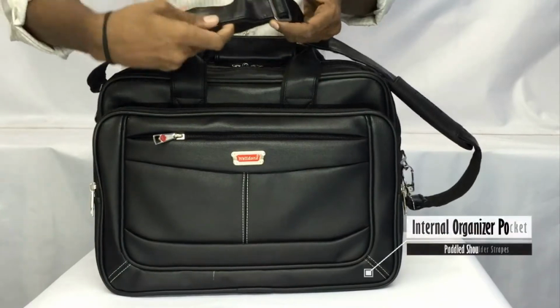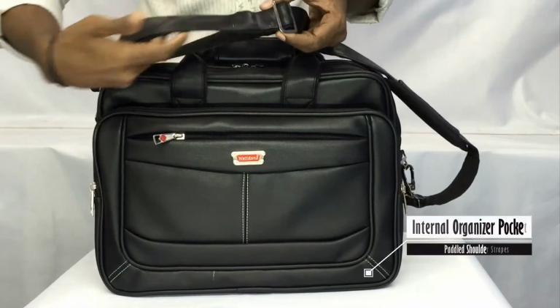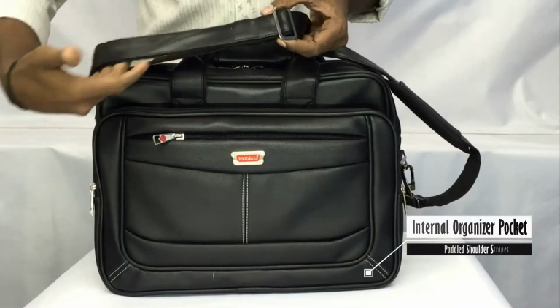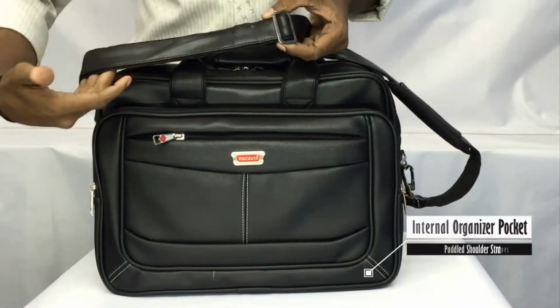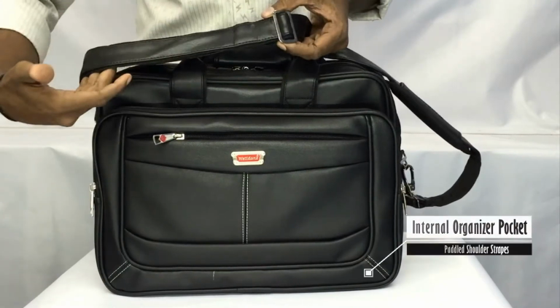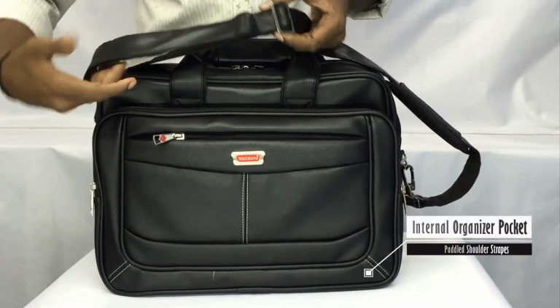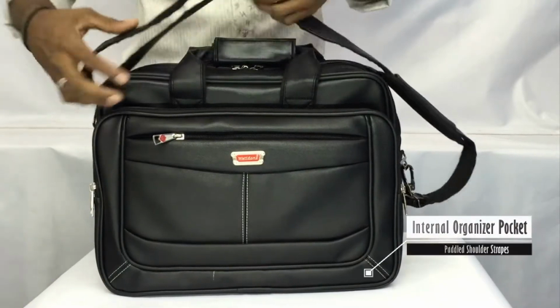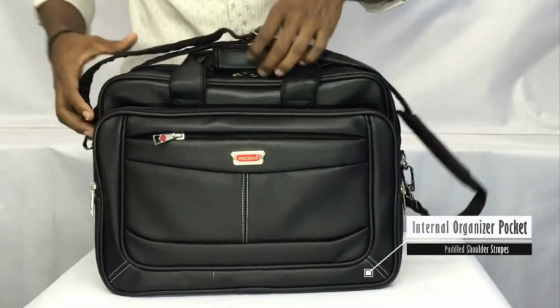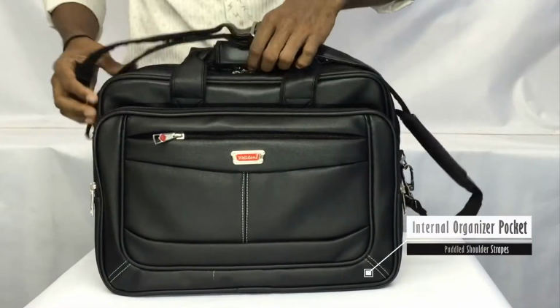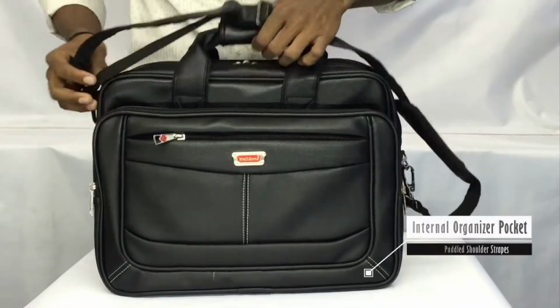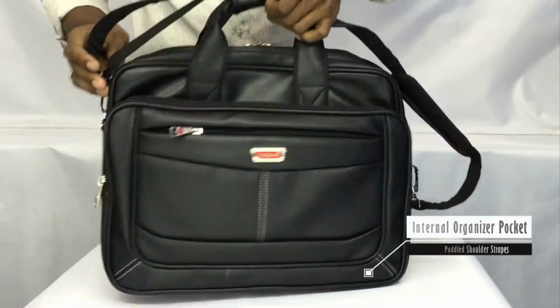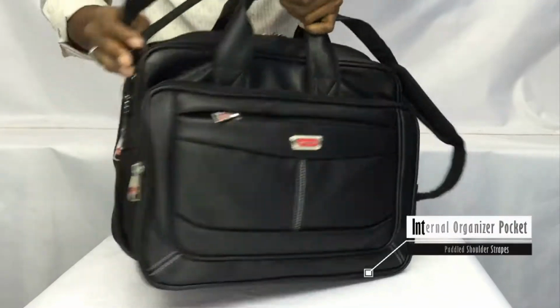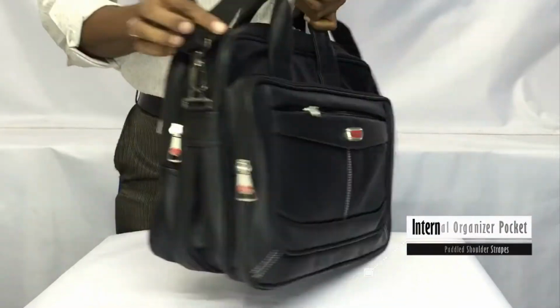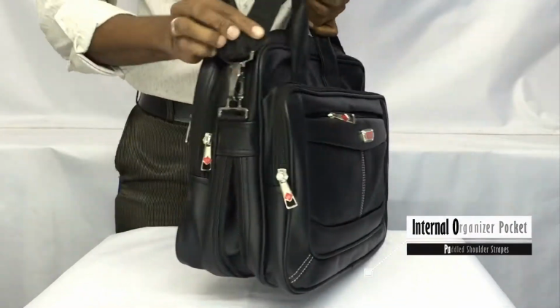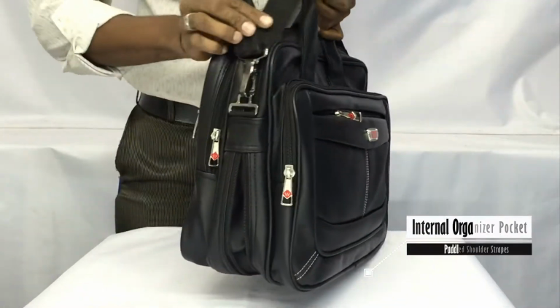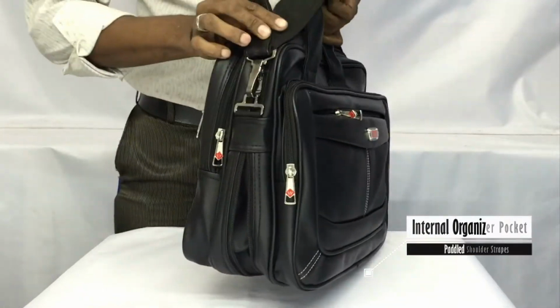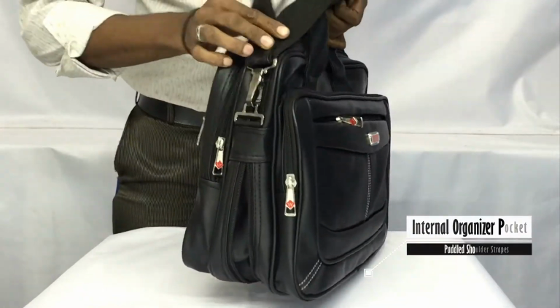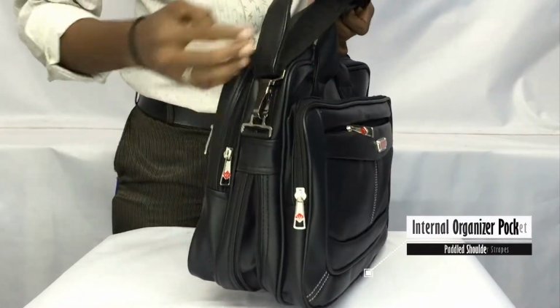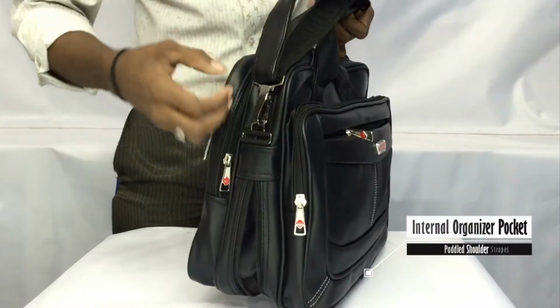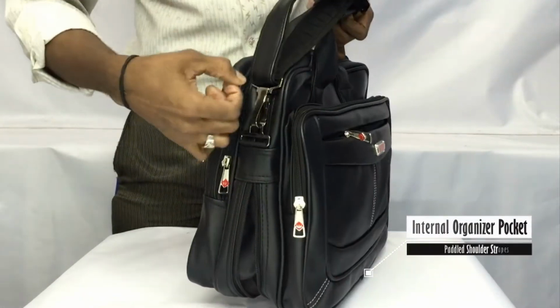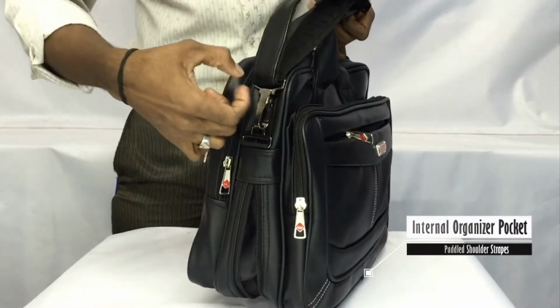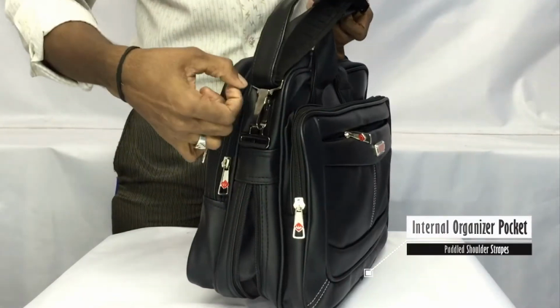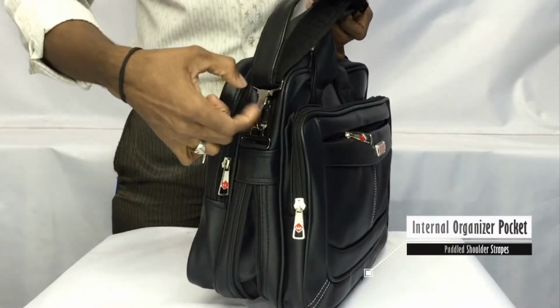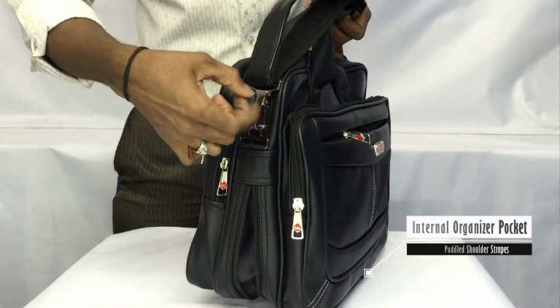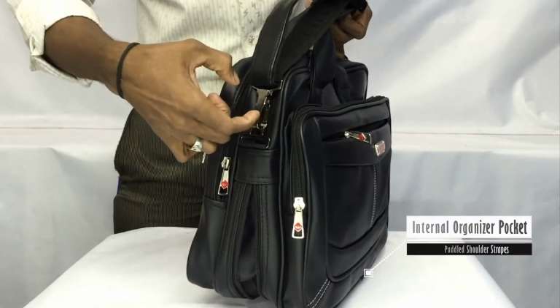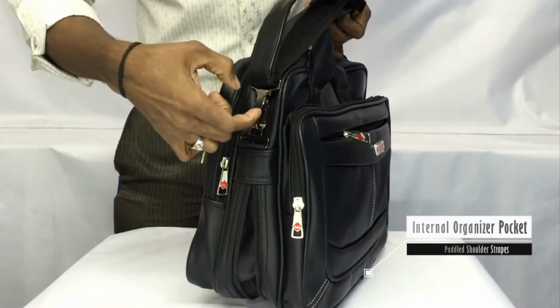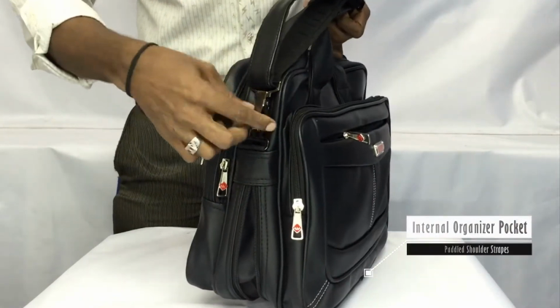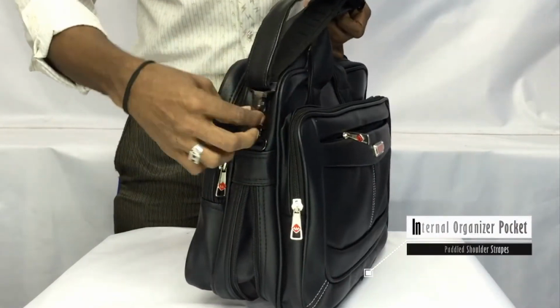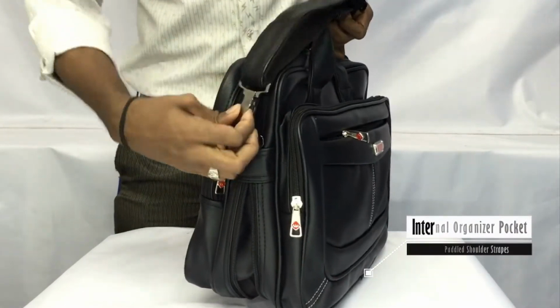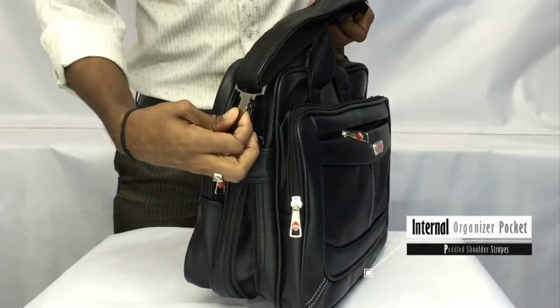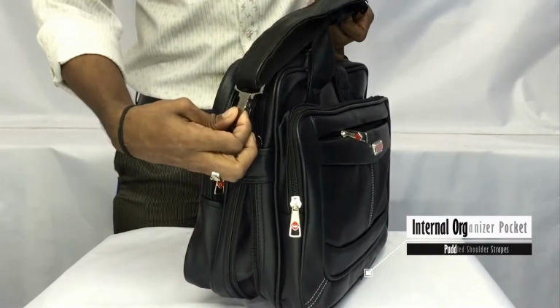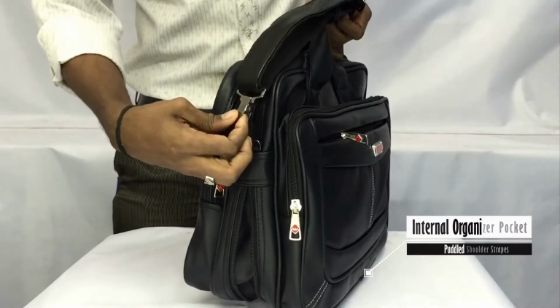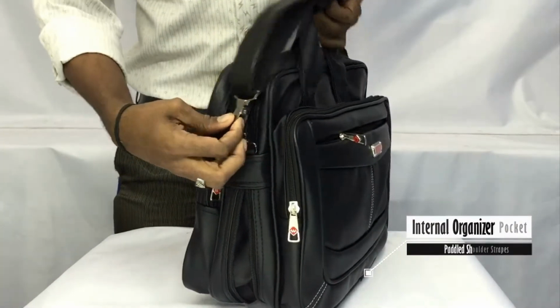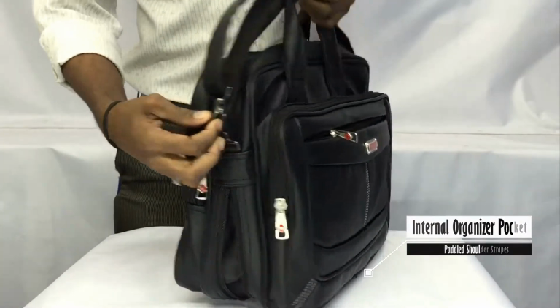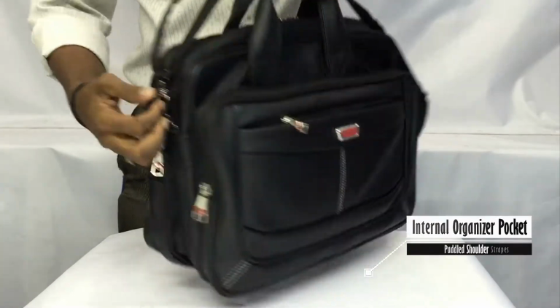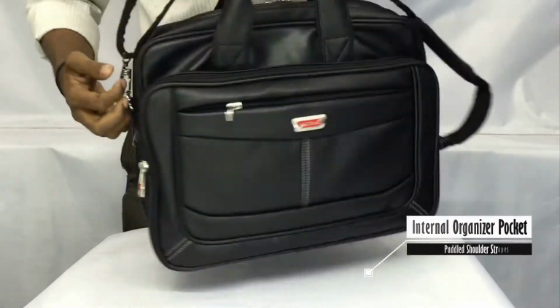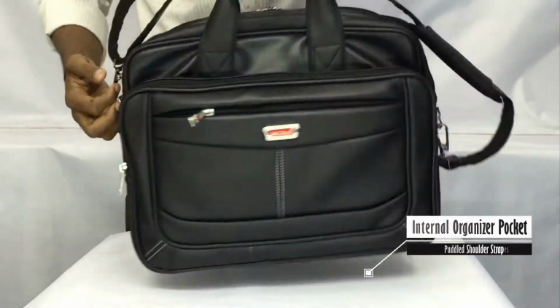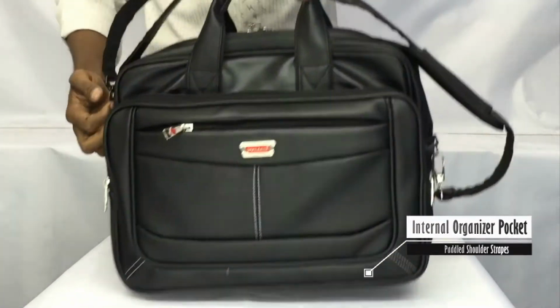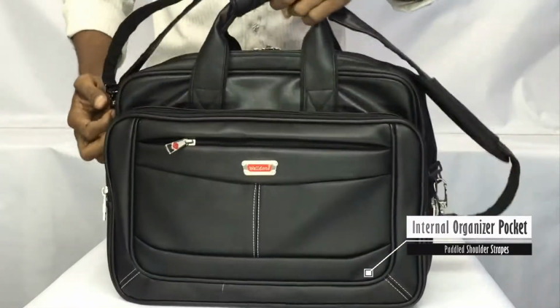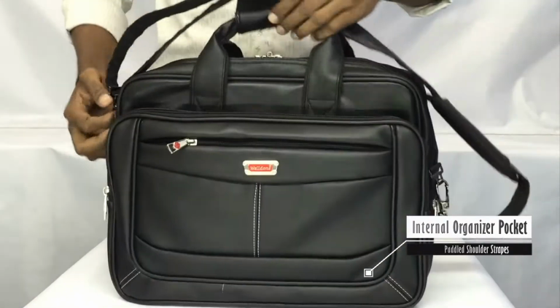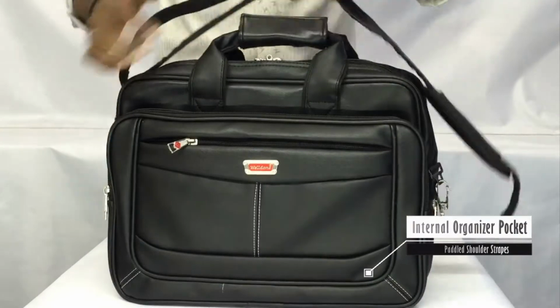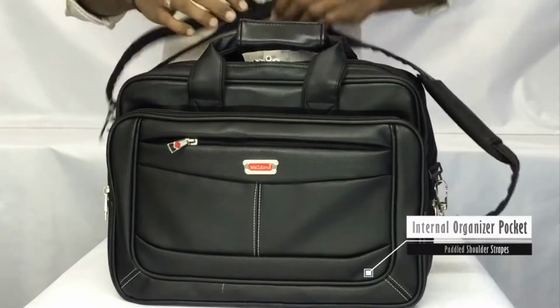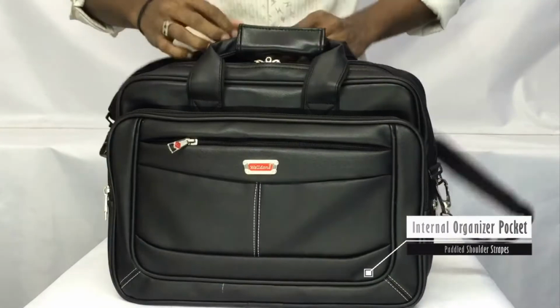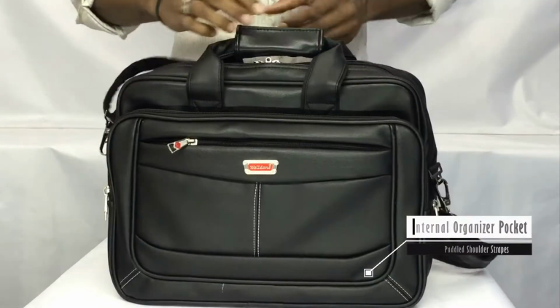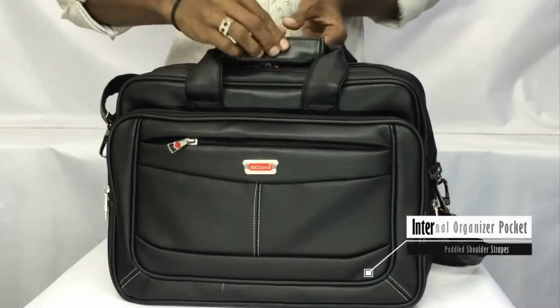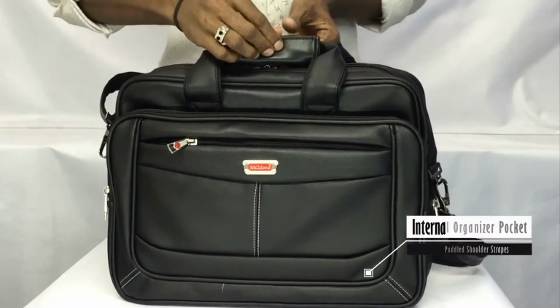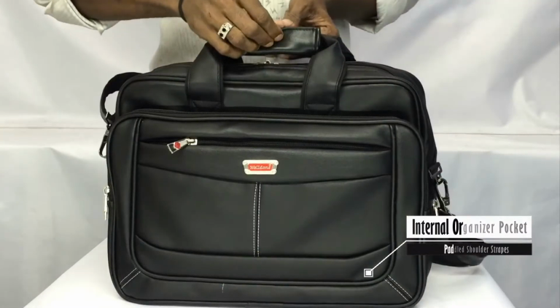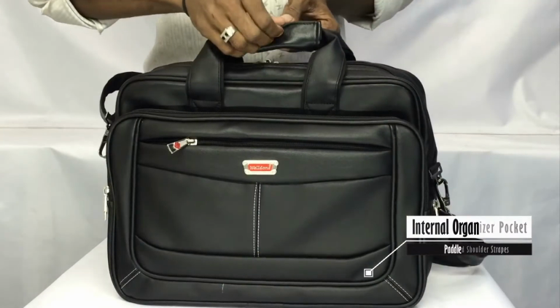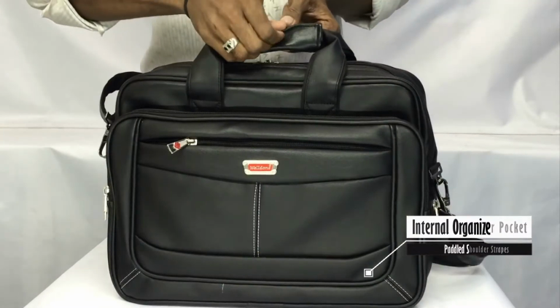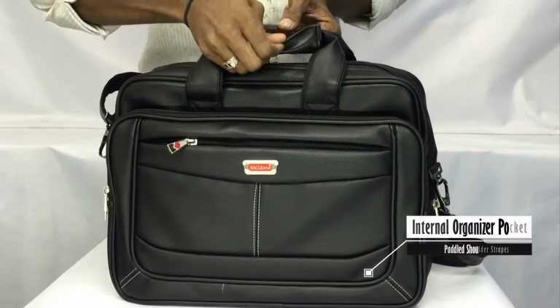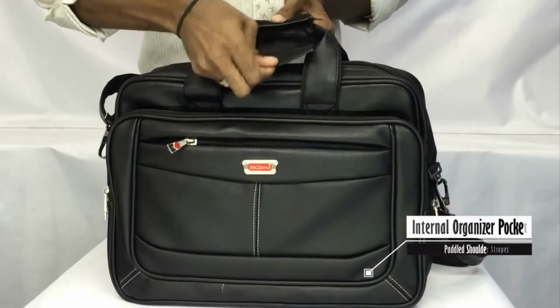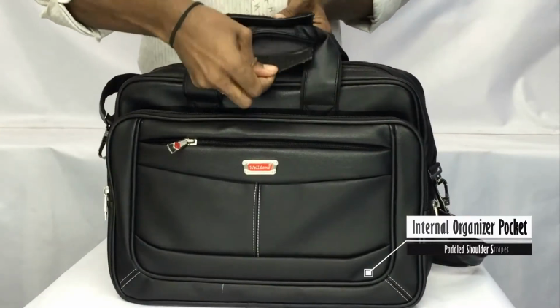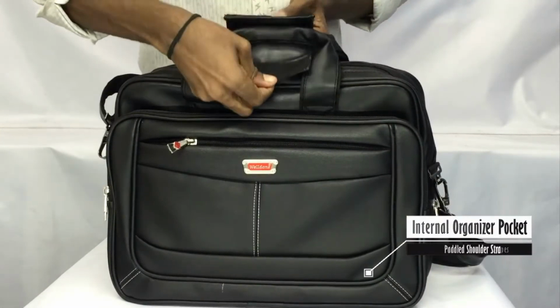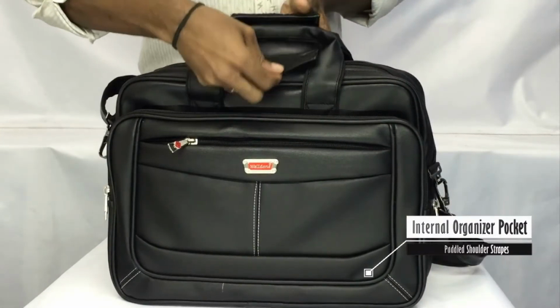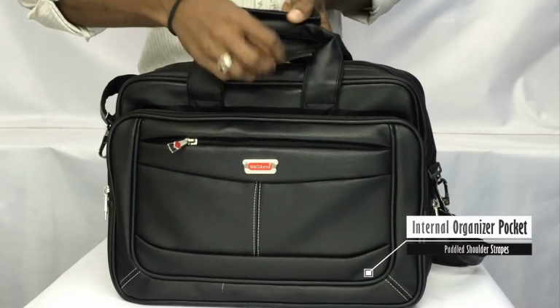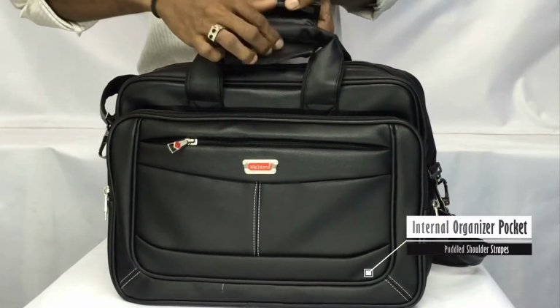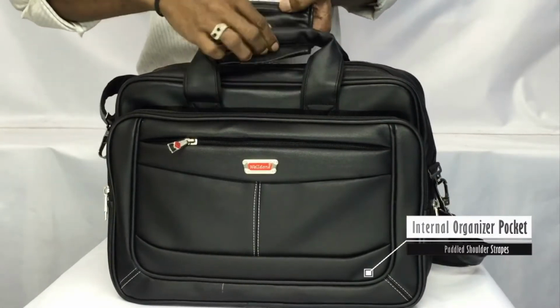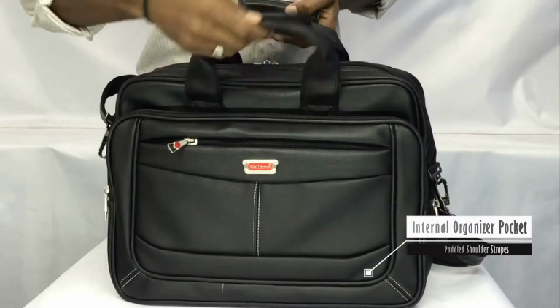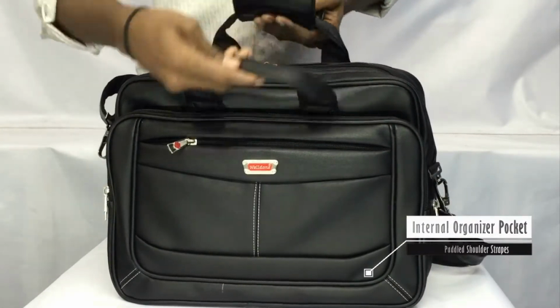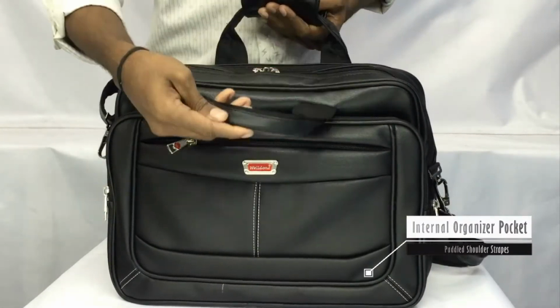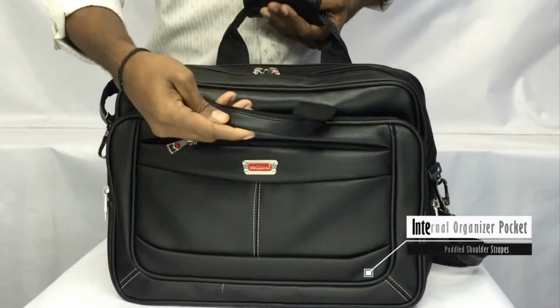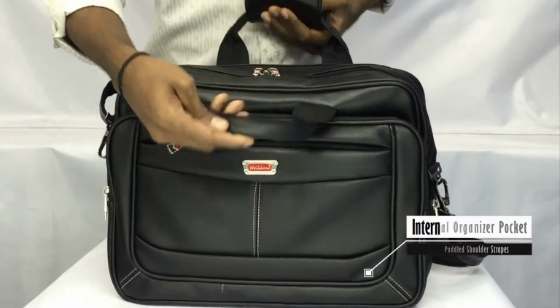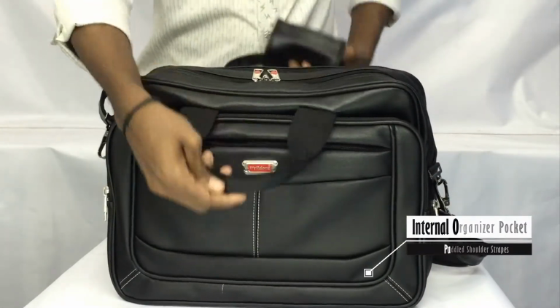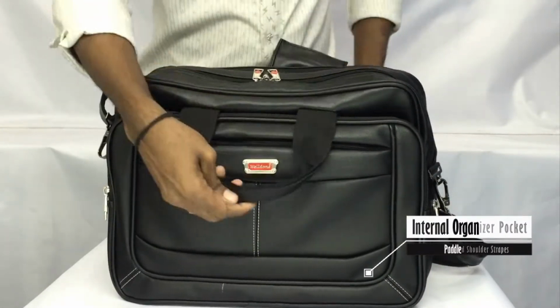Zip runners are working smoothly and lockable. The belts are strong and non-breakable.